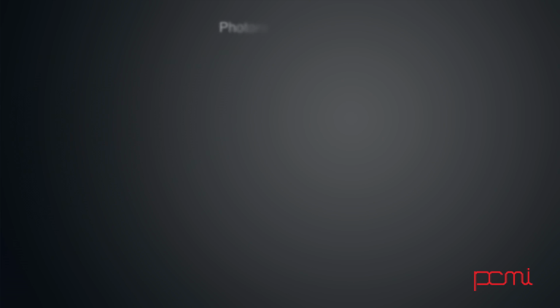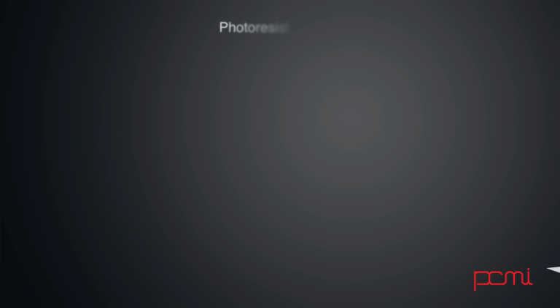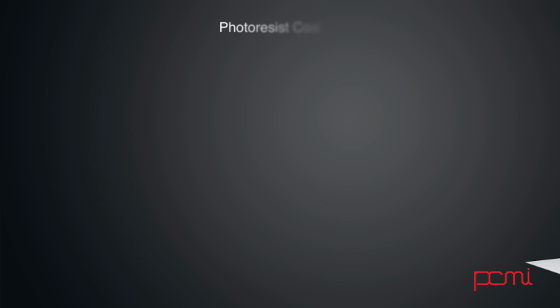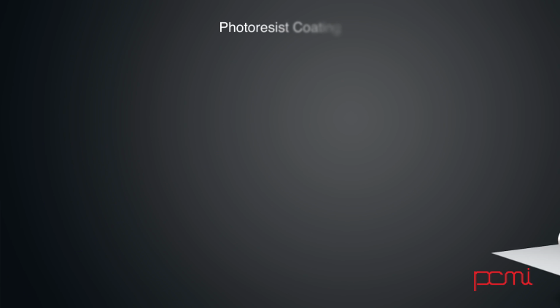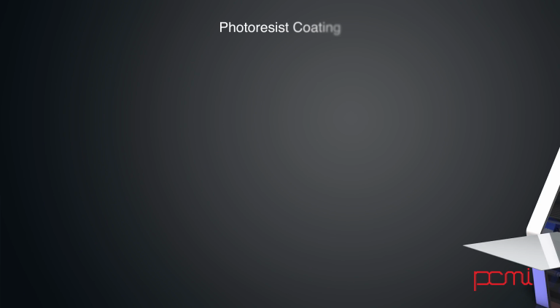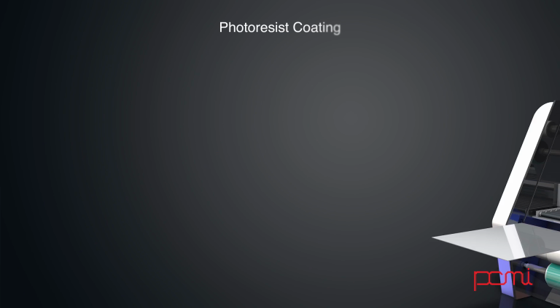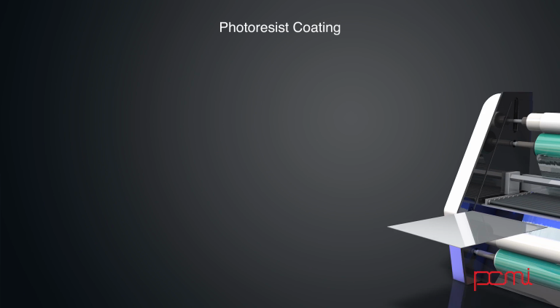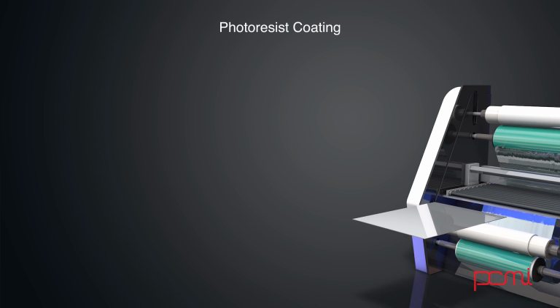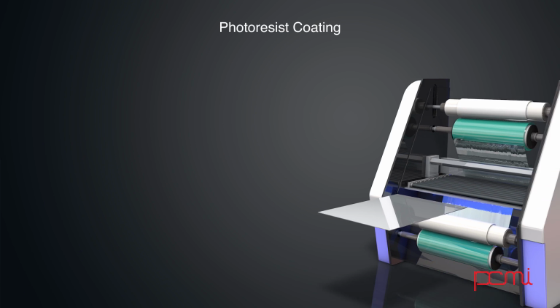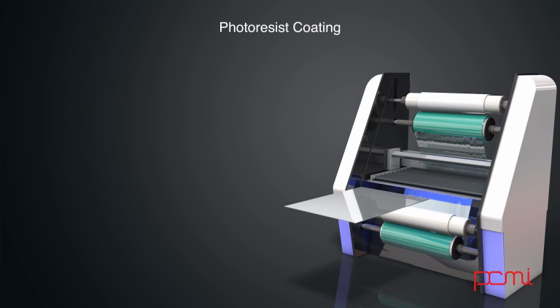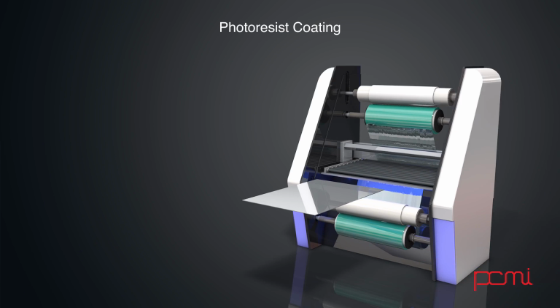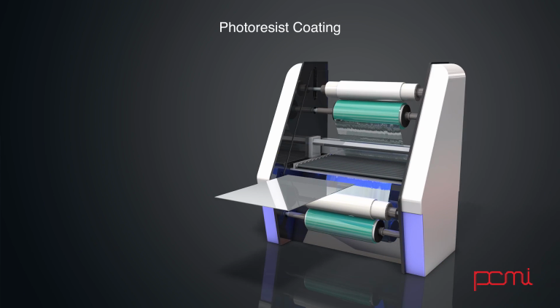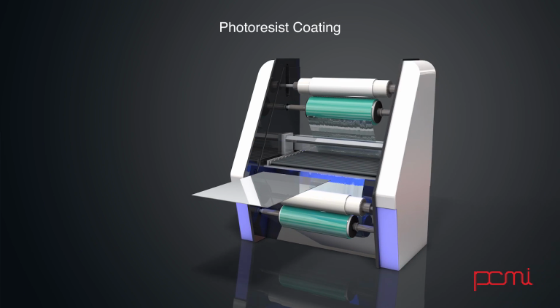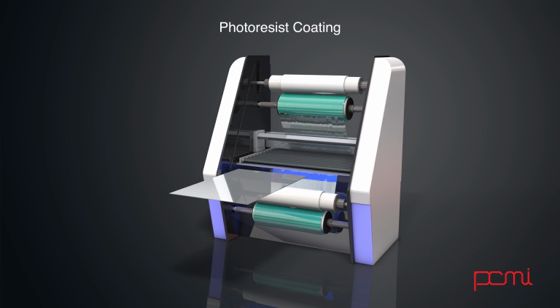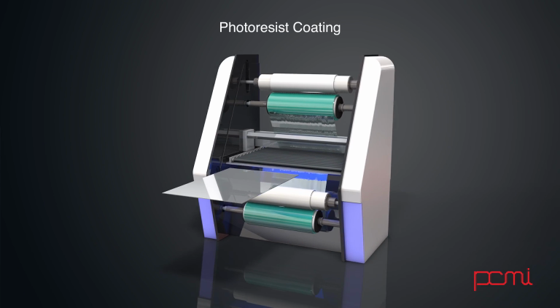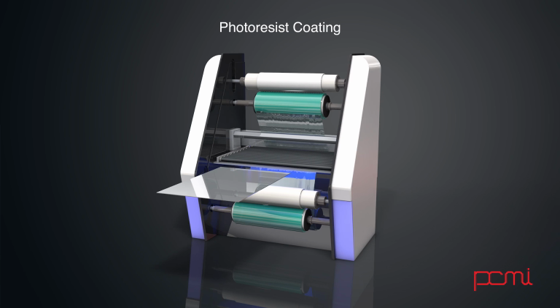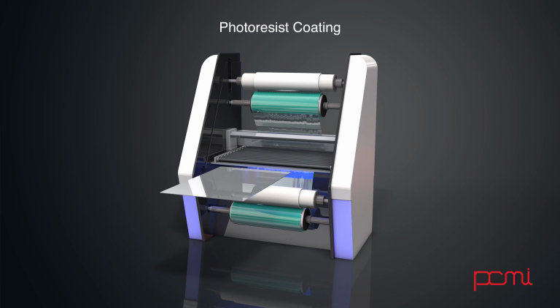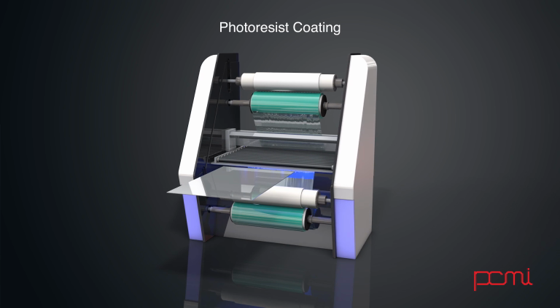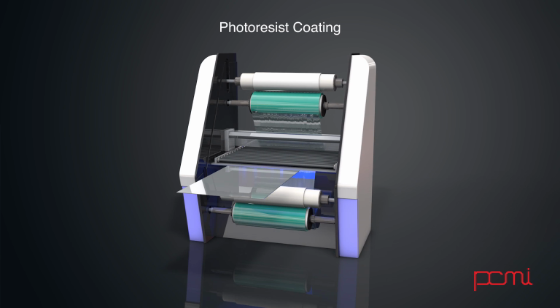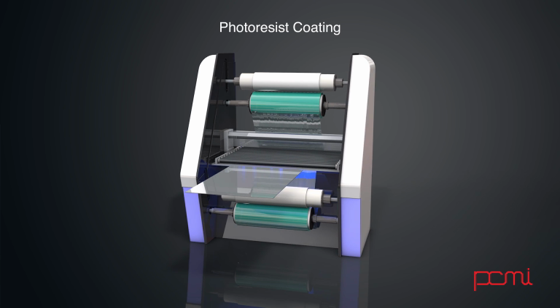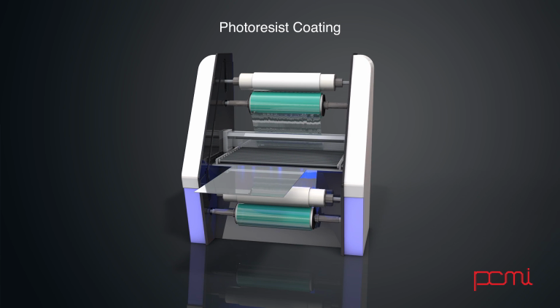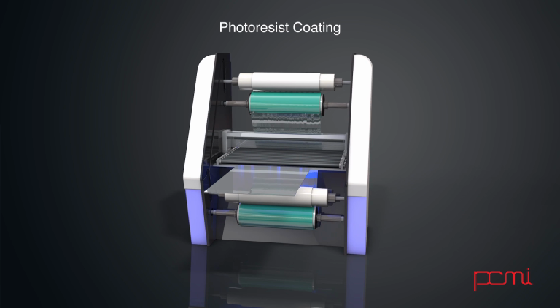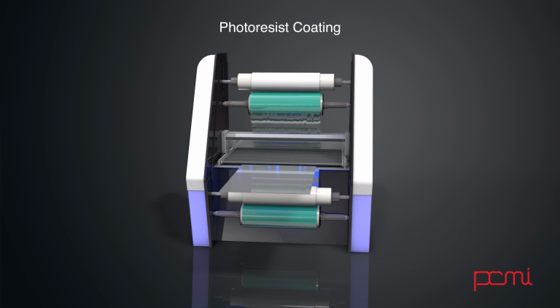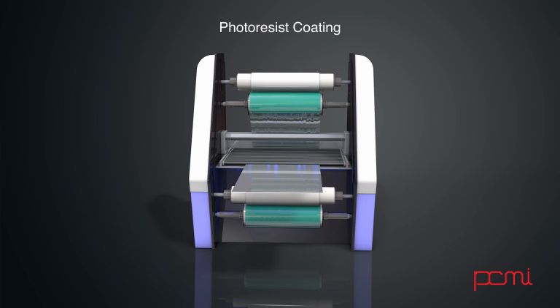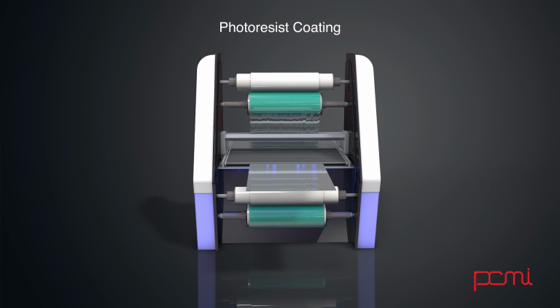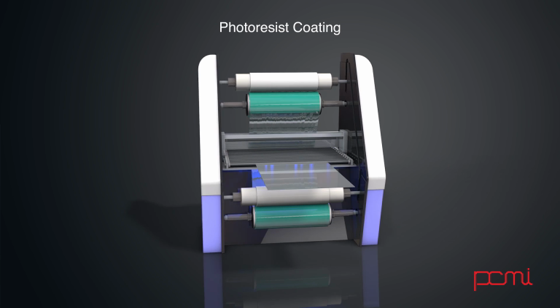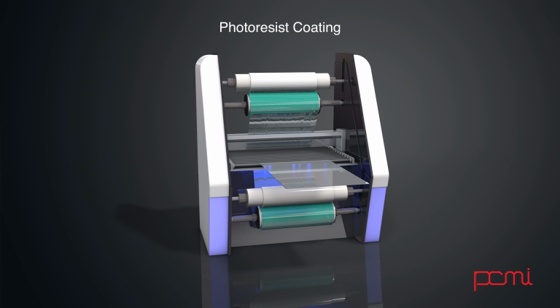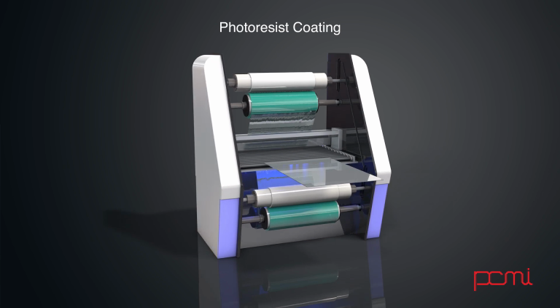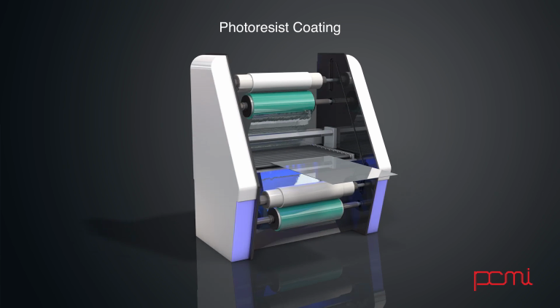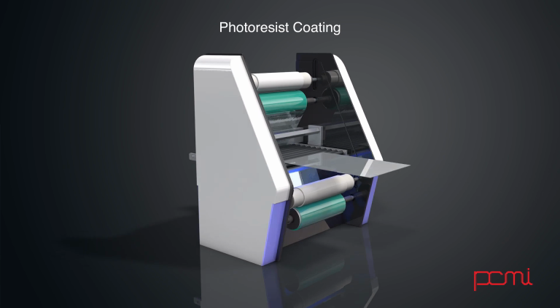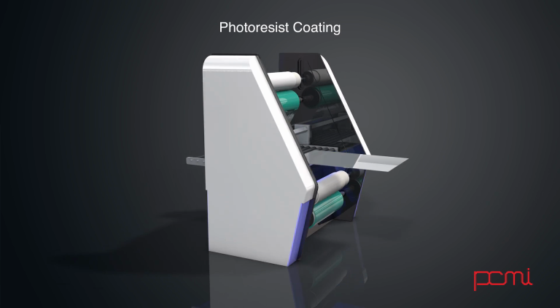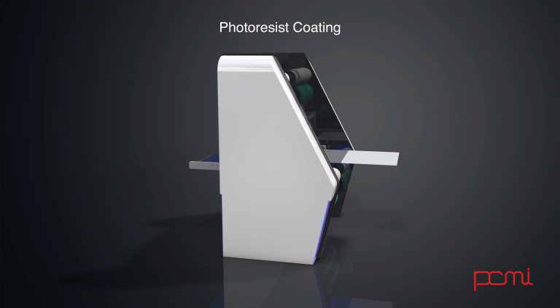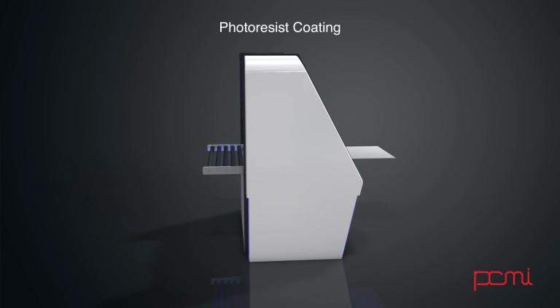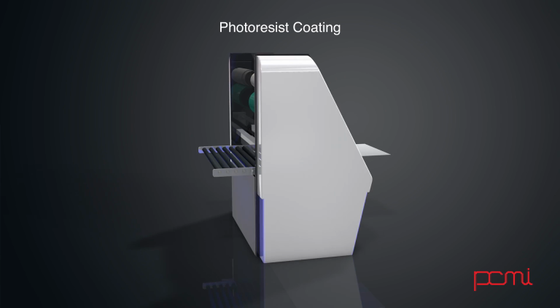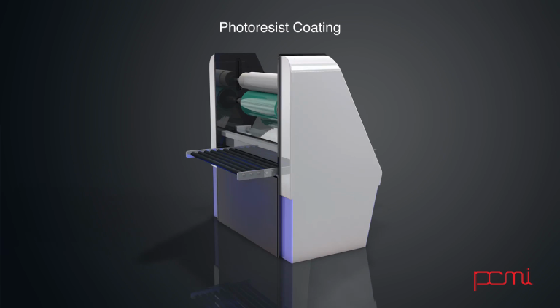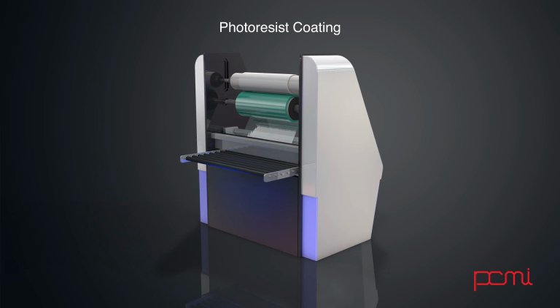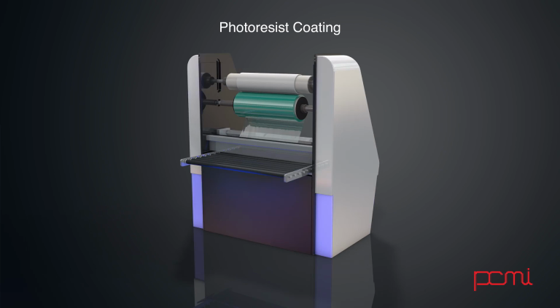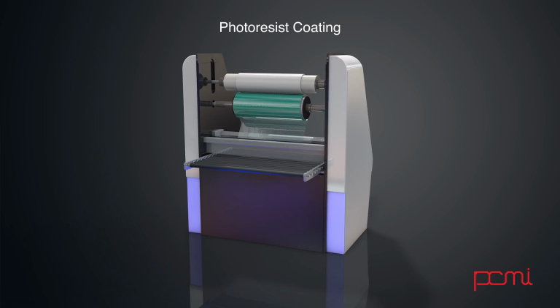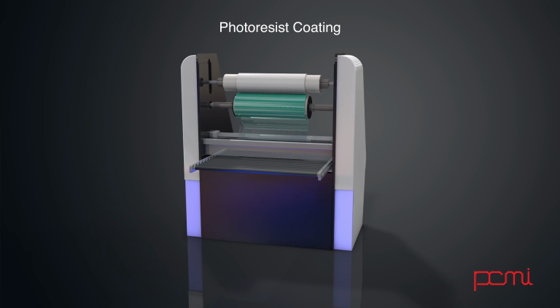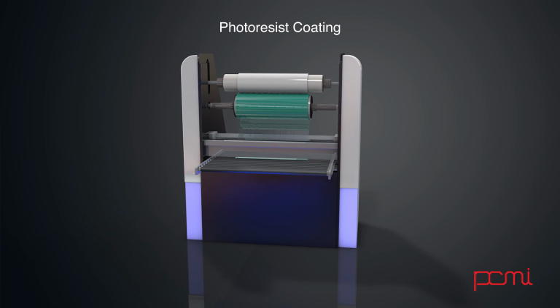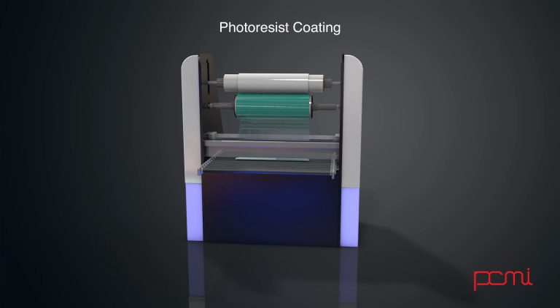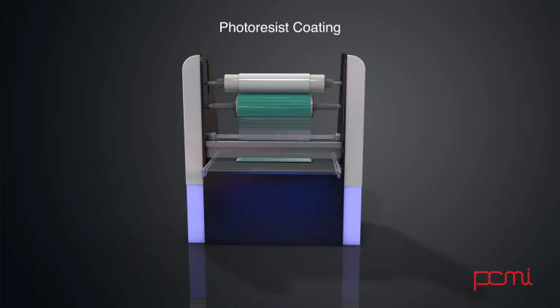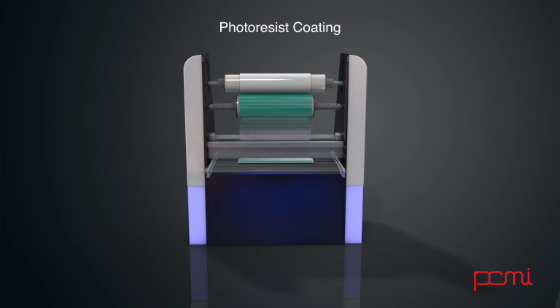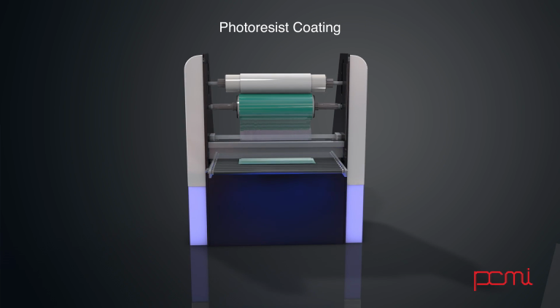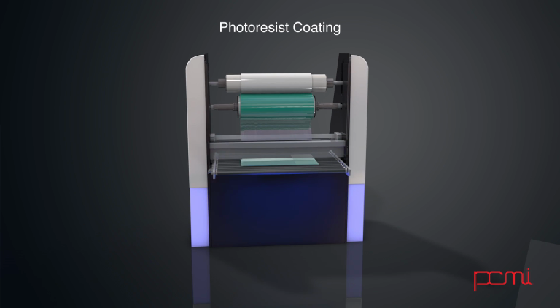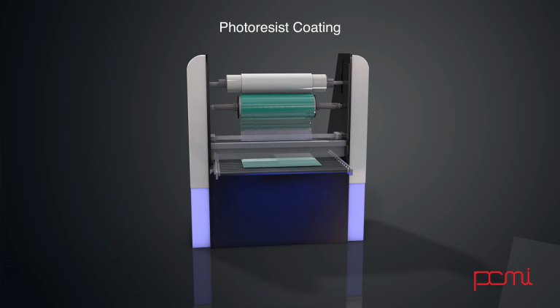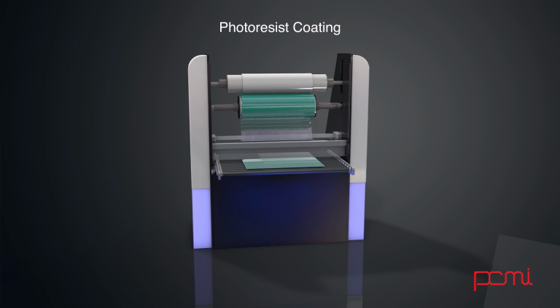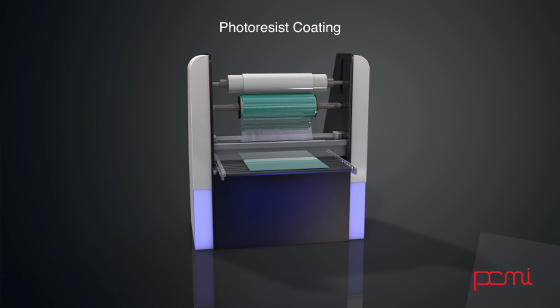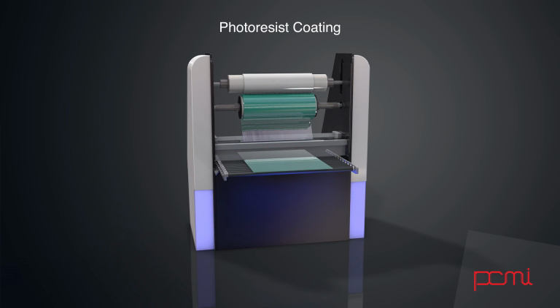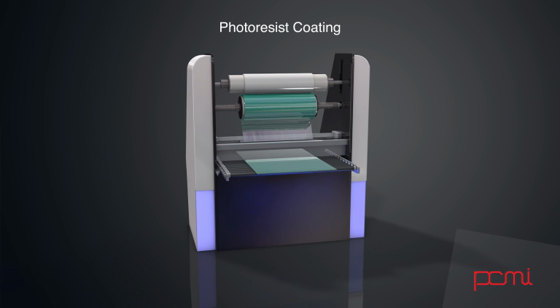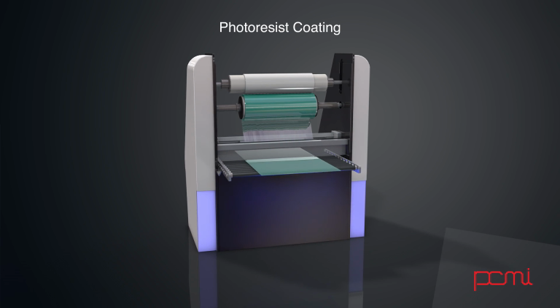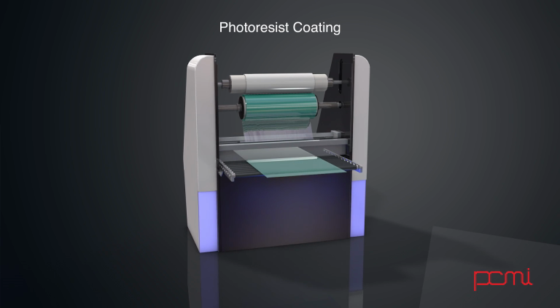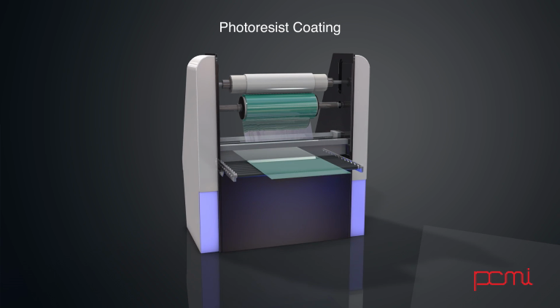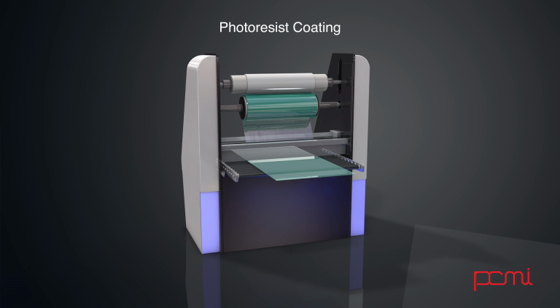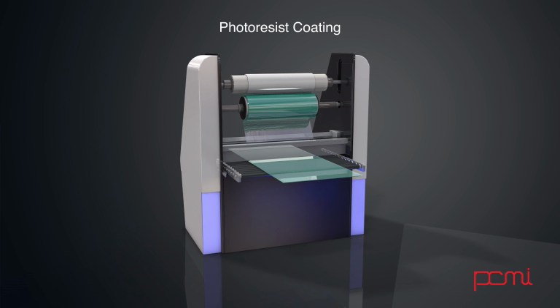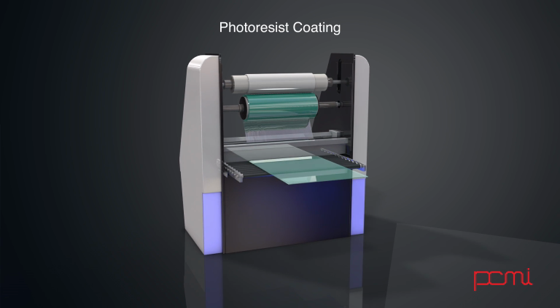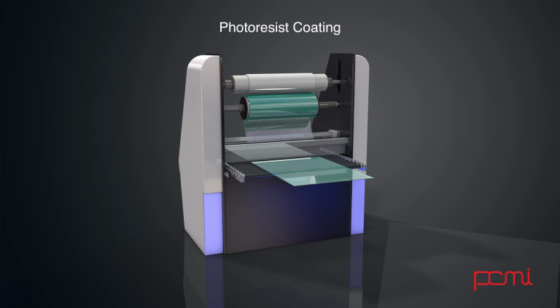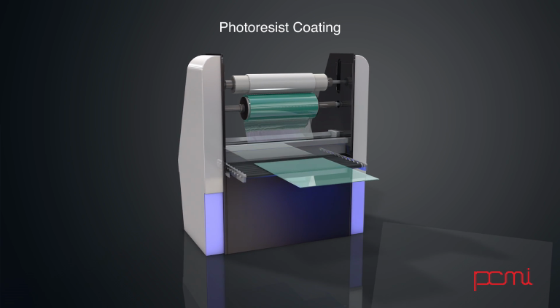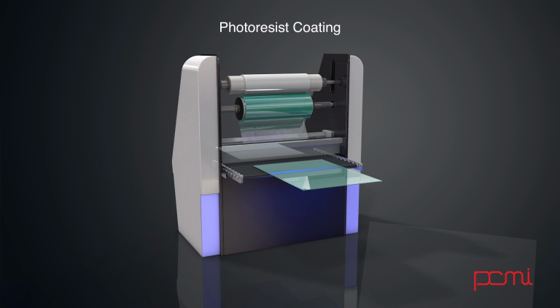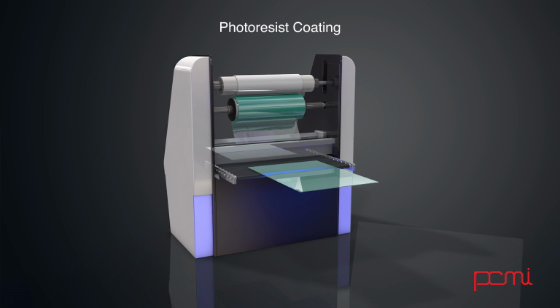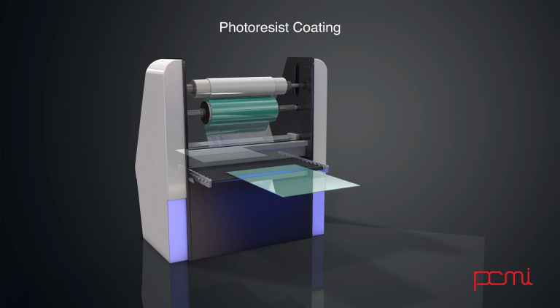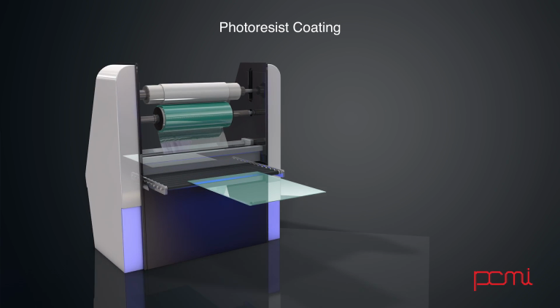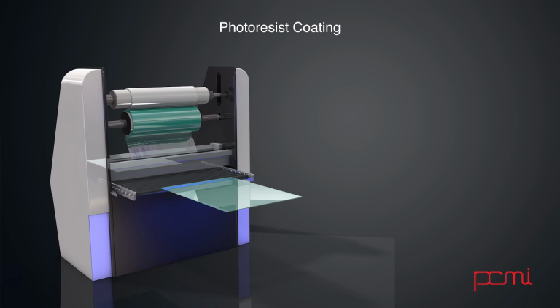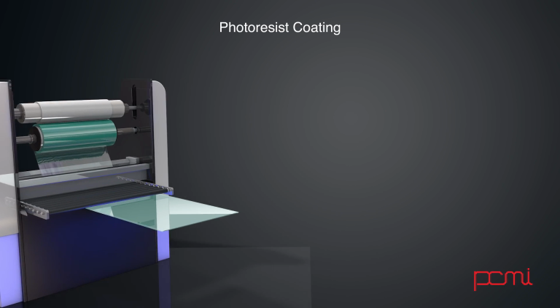The sheets are then coated with the photosensitive resist. The resist is sensitive to UV light and resistant to acid.